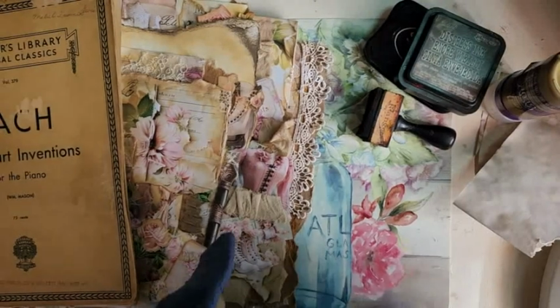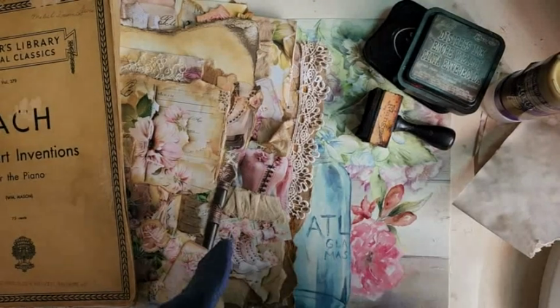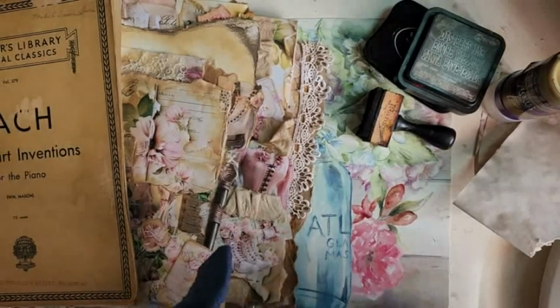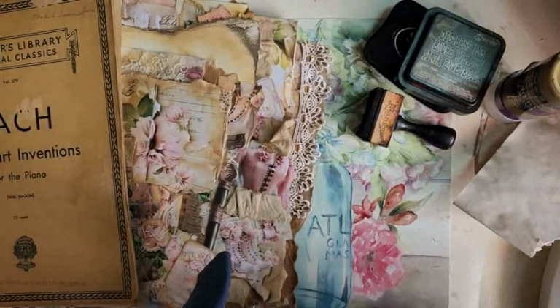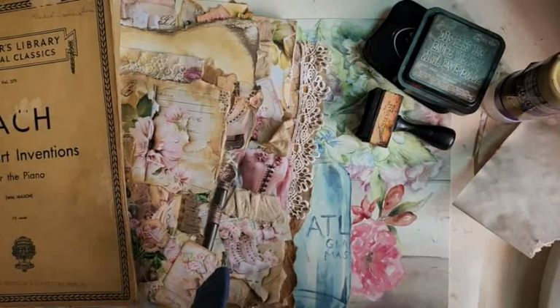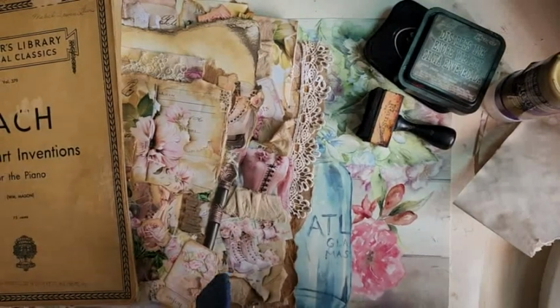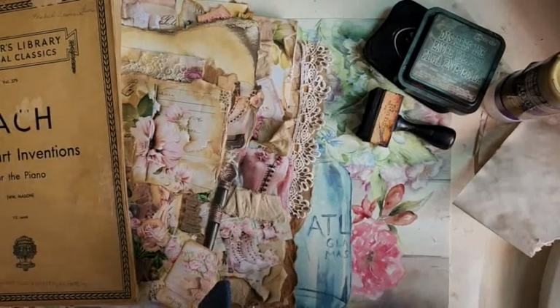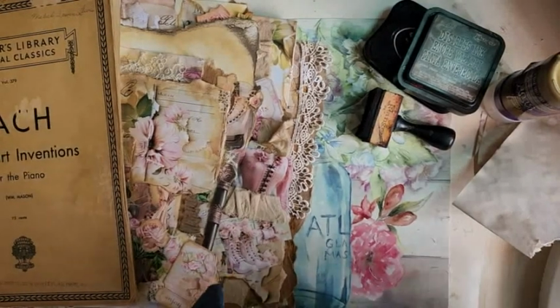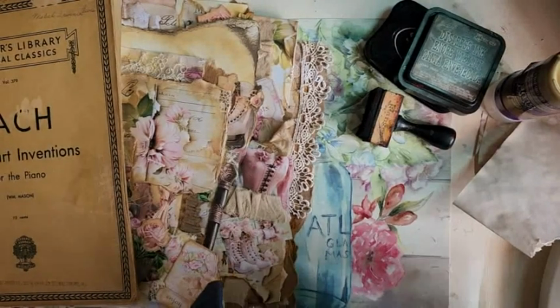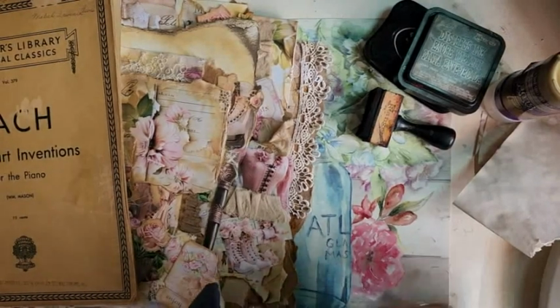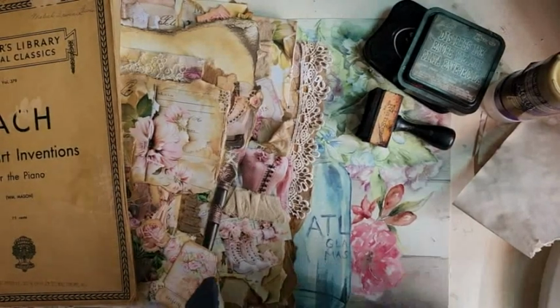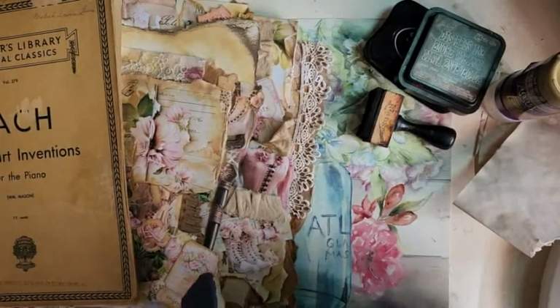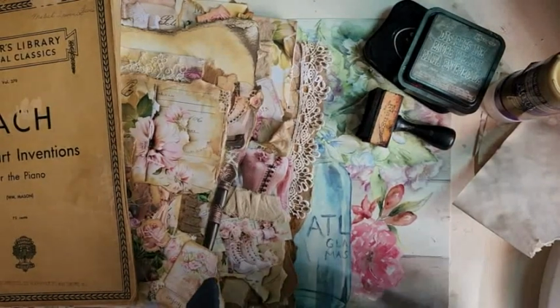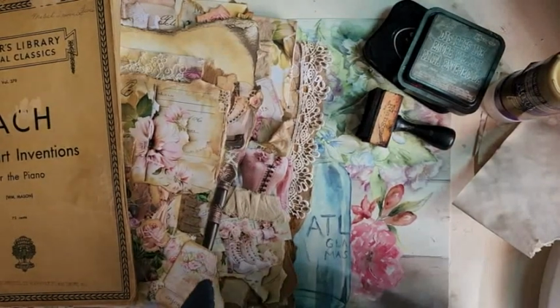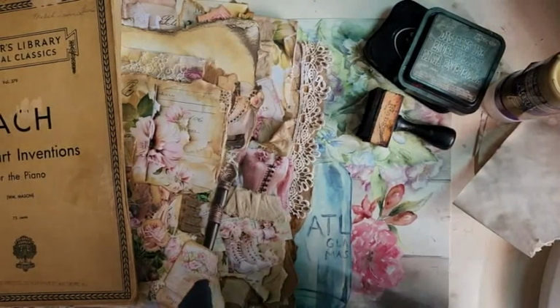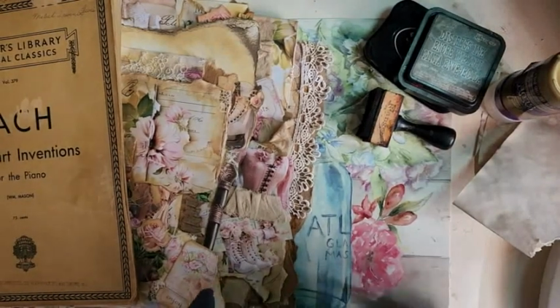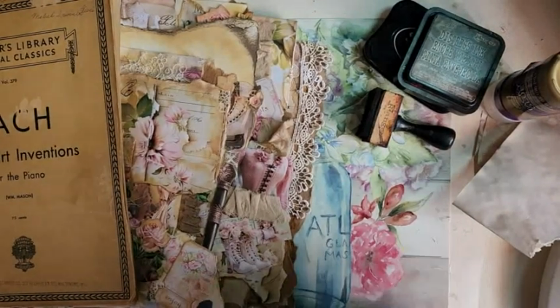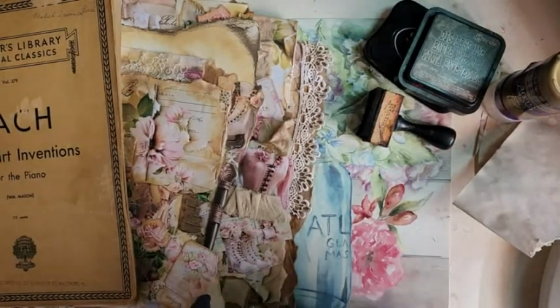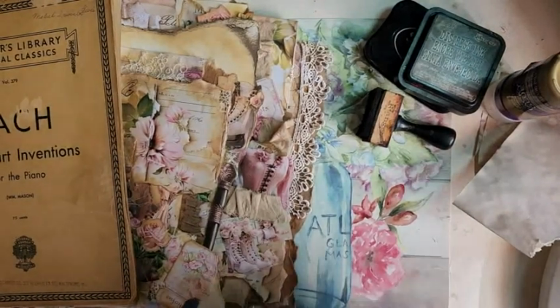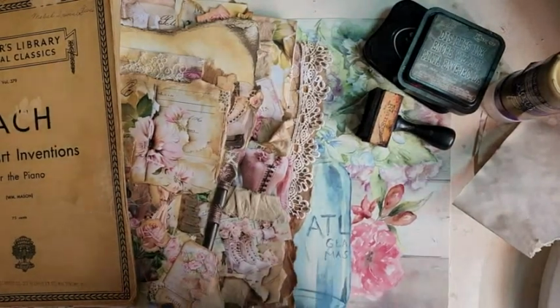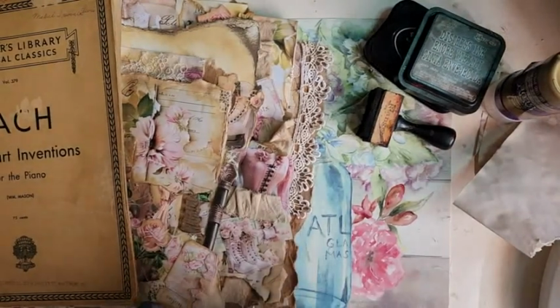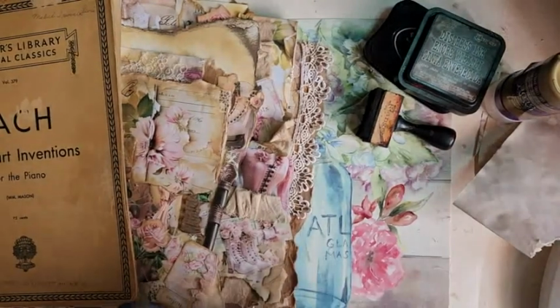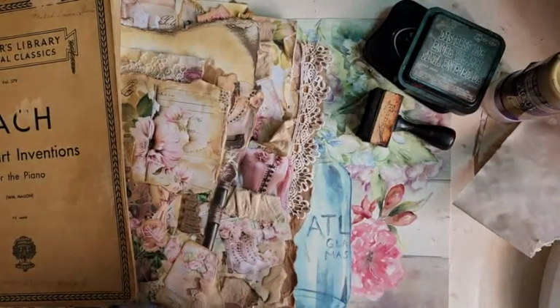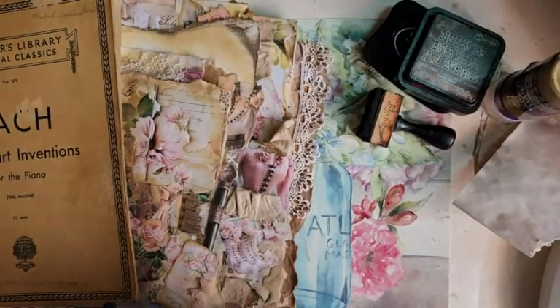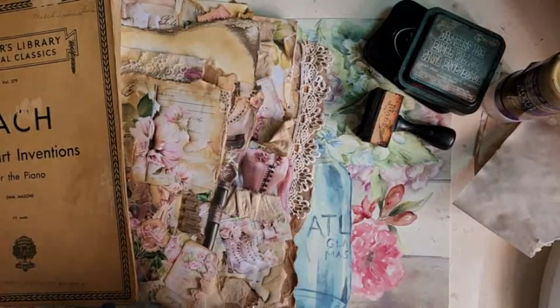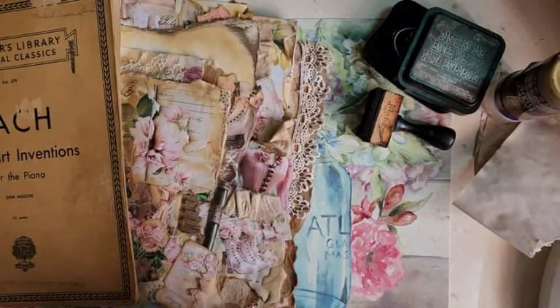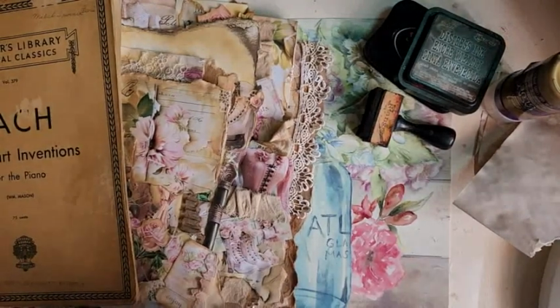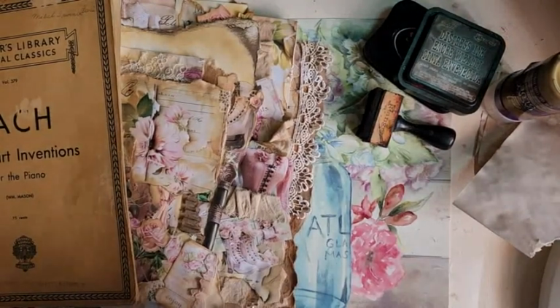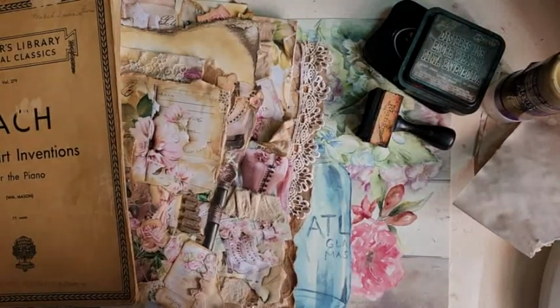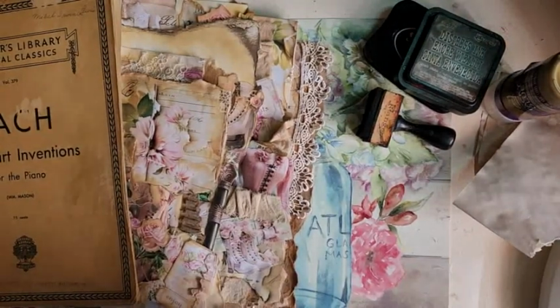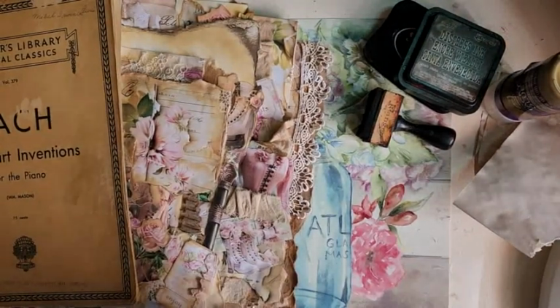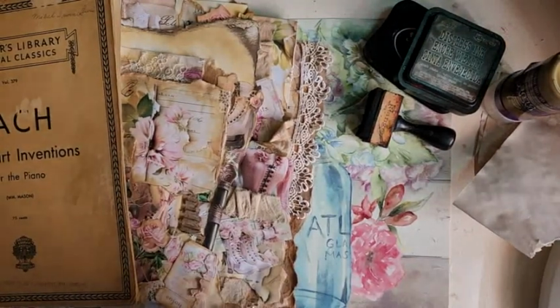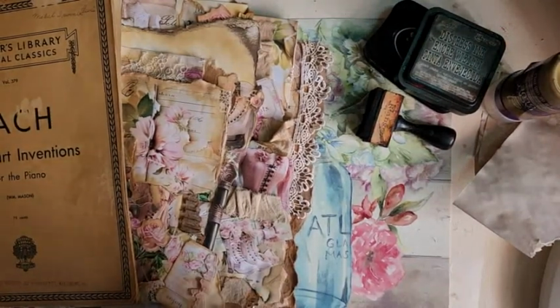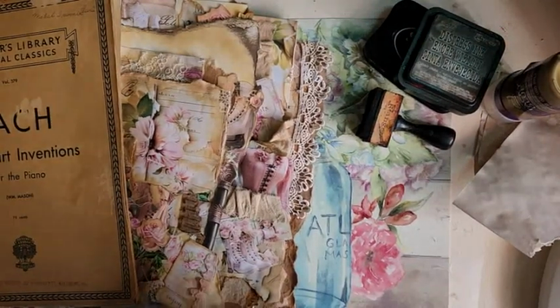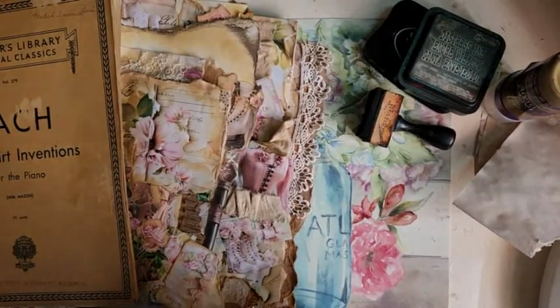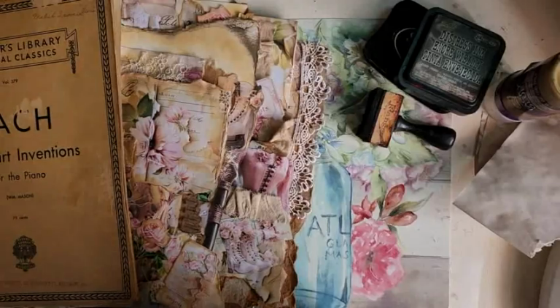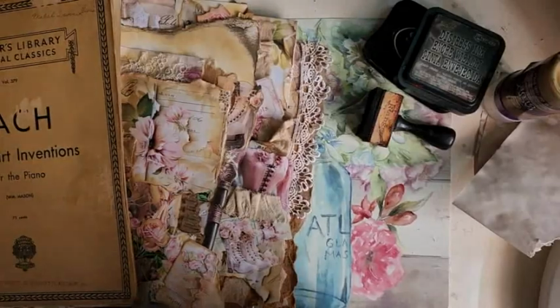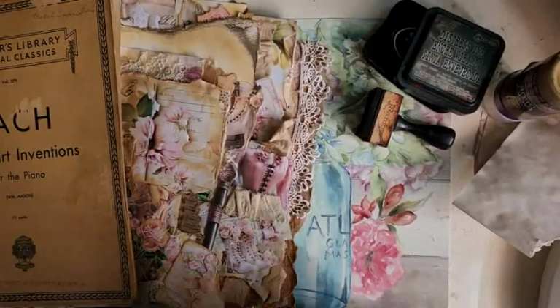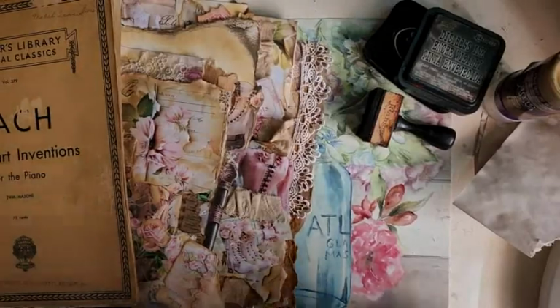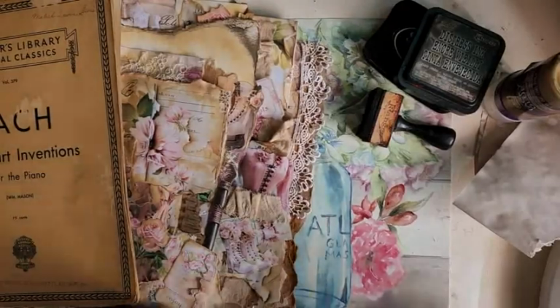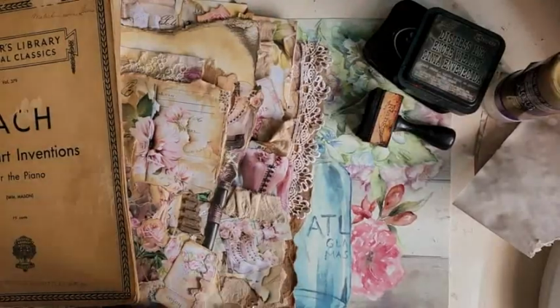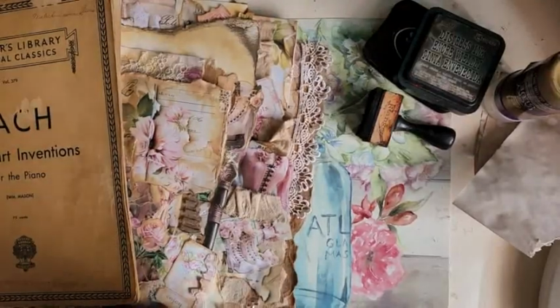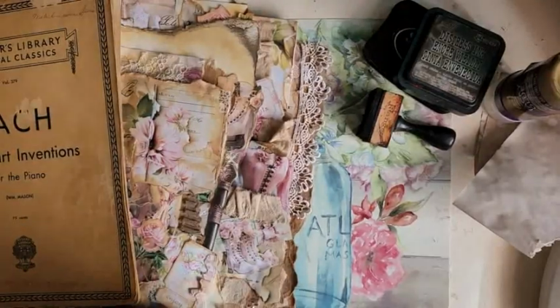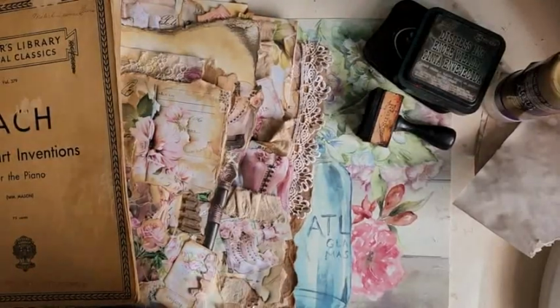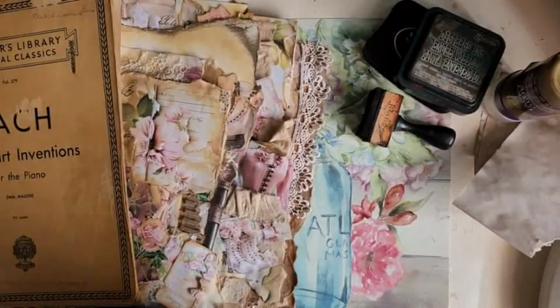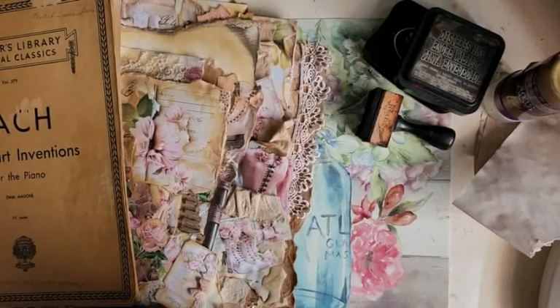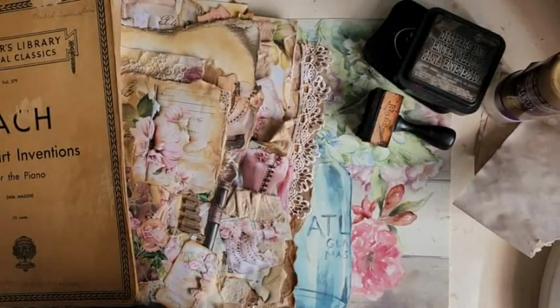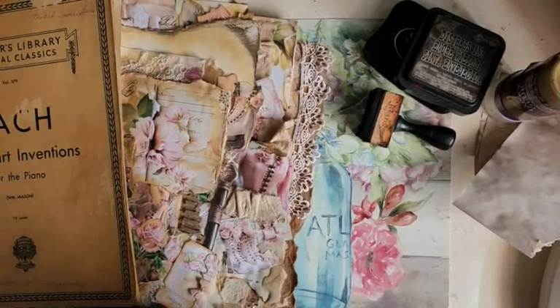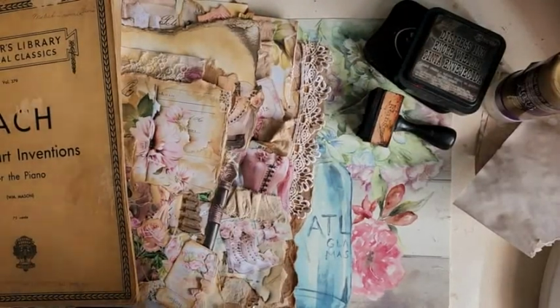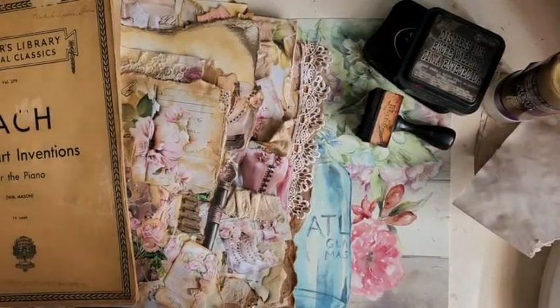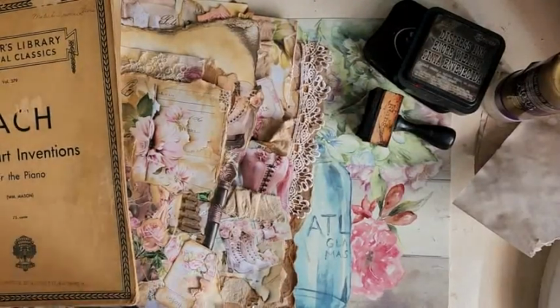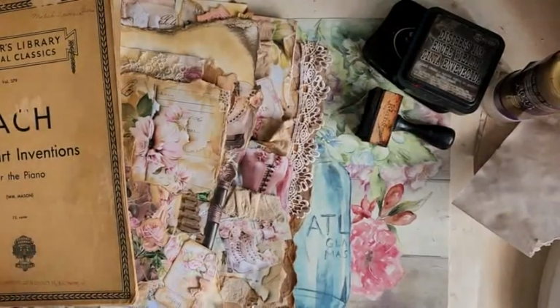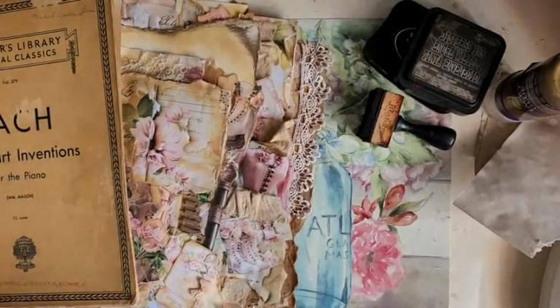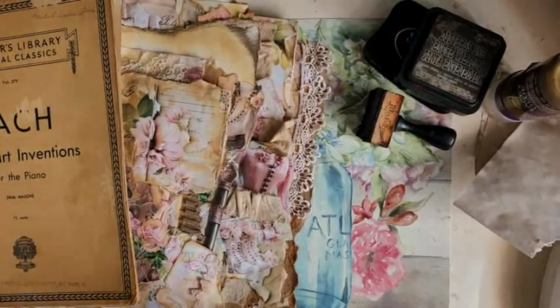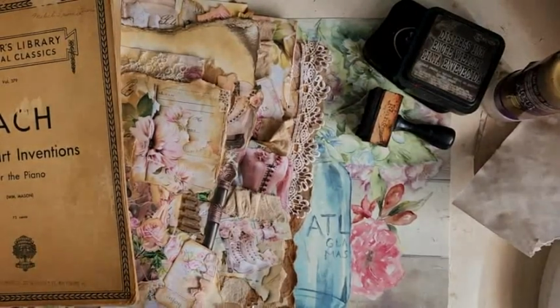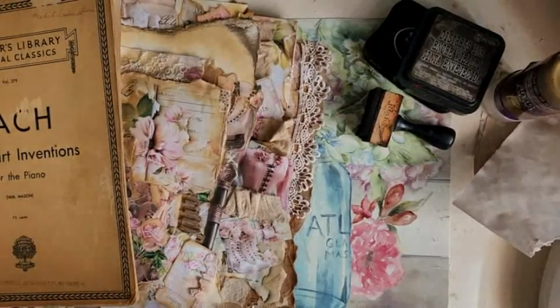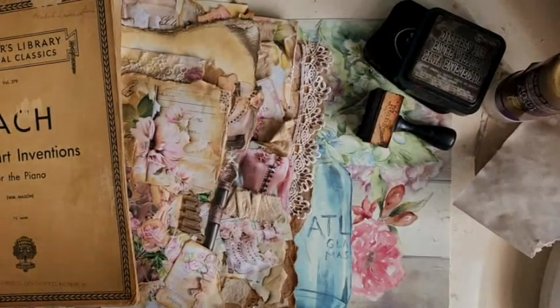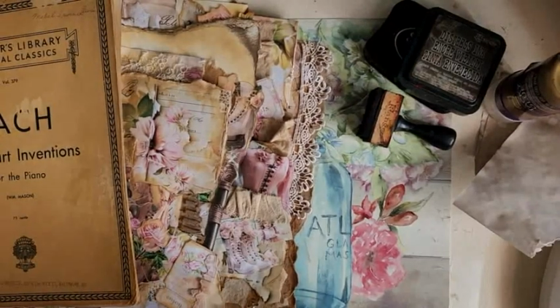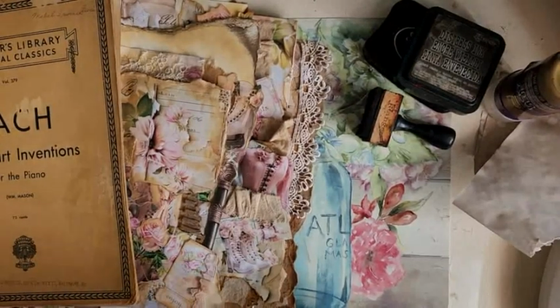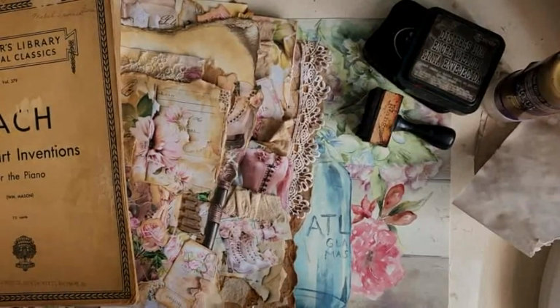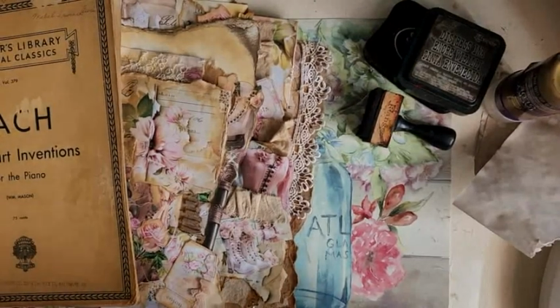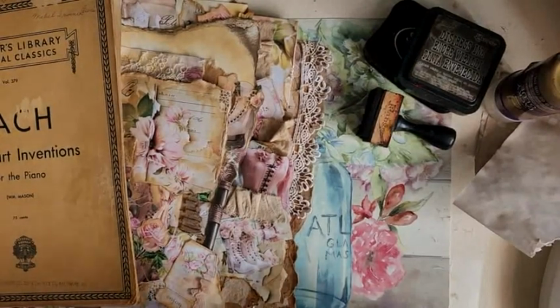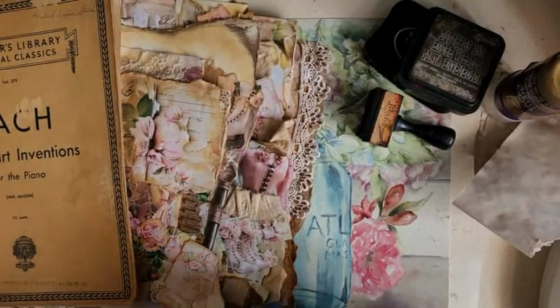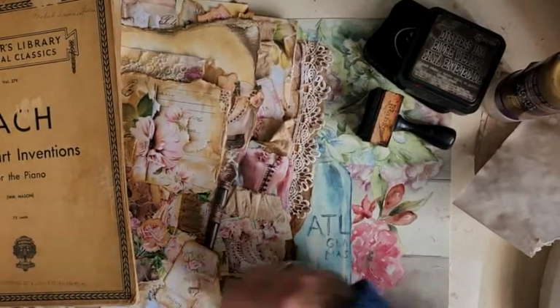Good morning, my crafty friends. This is Lori, Girl on the Ridge. It is Monday morning and it's quite sunny.